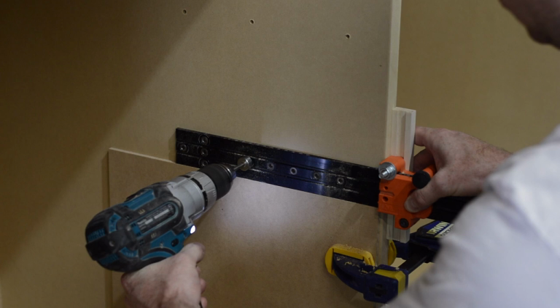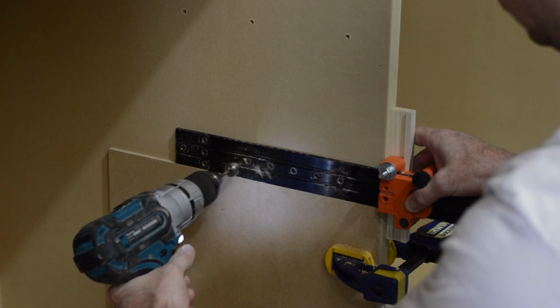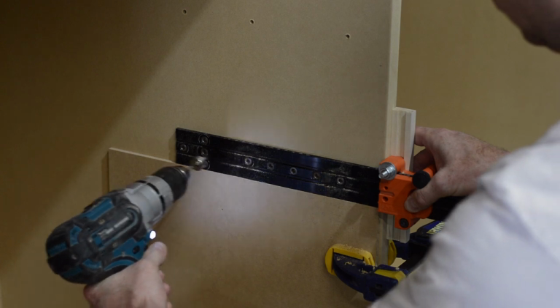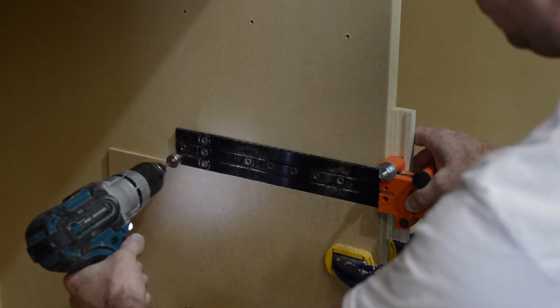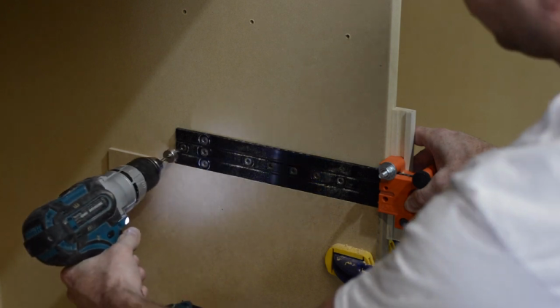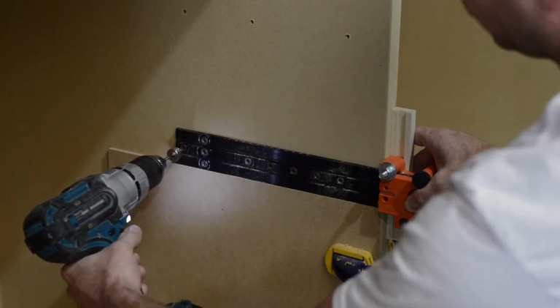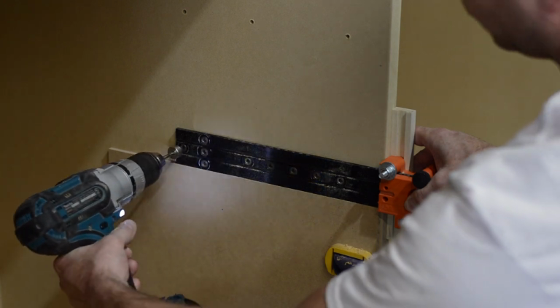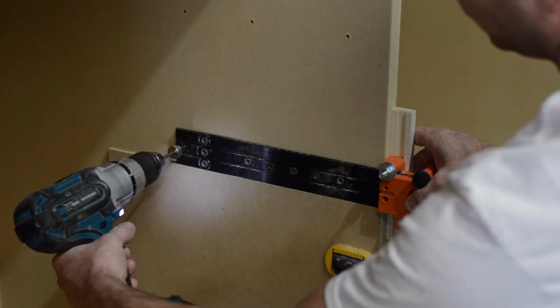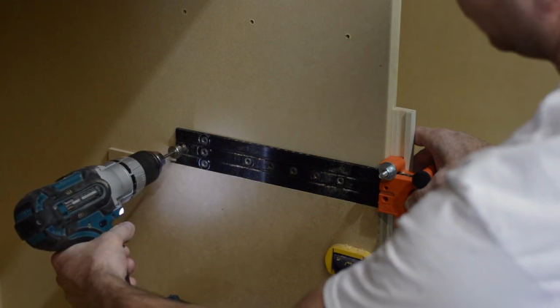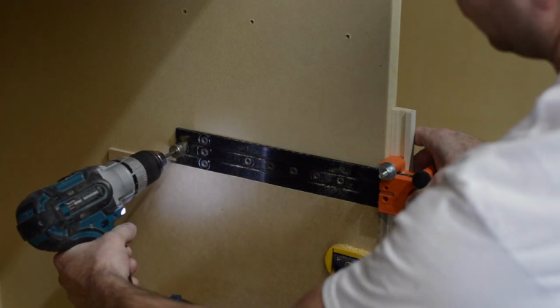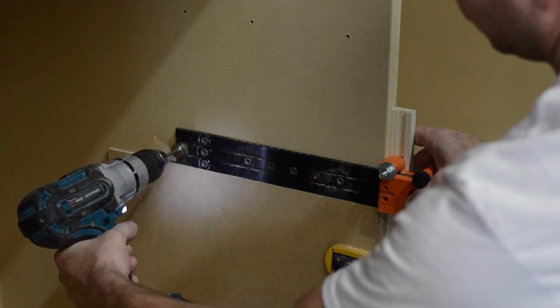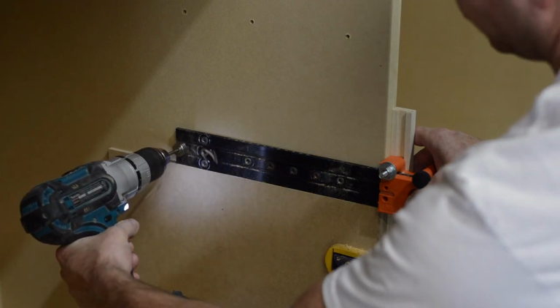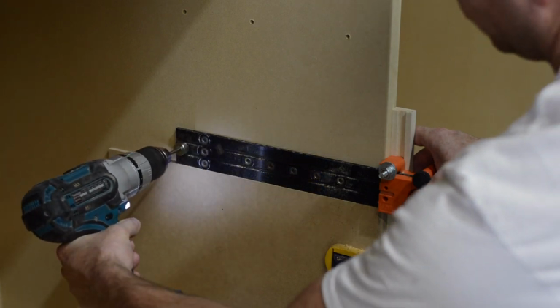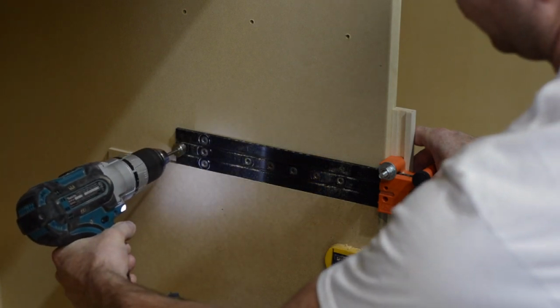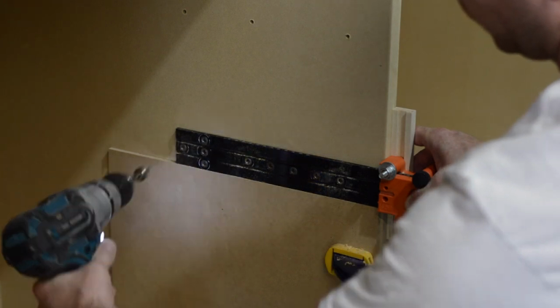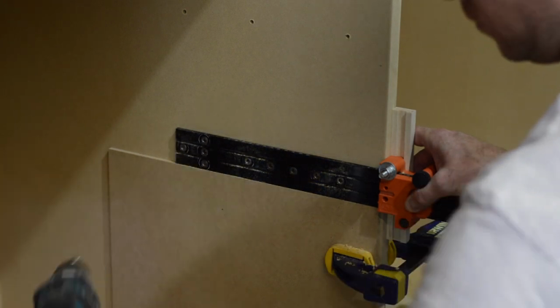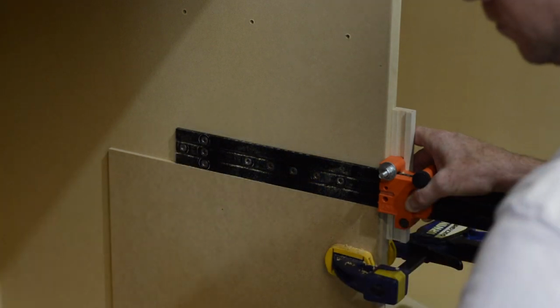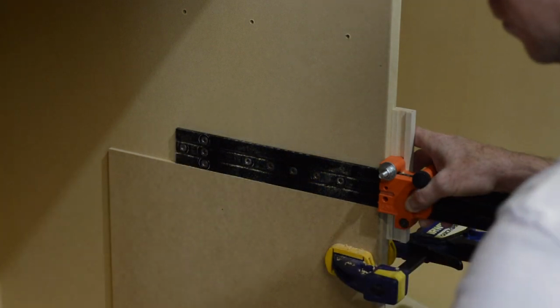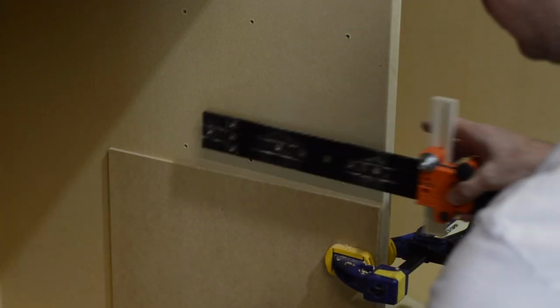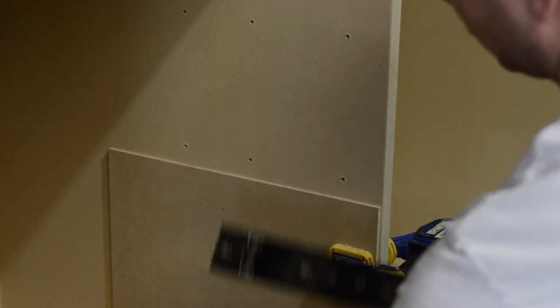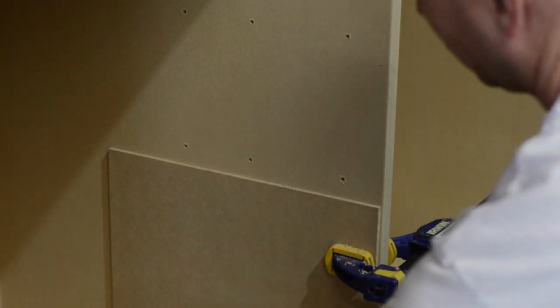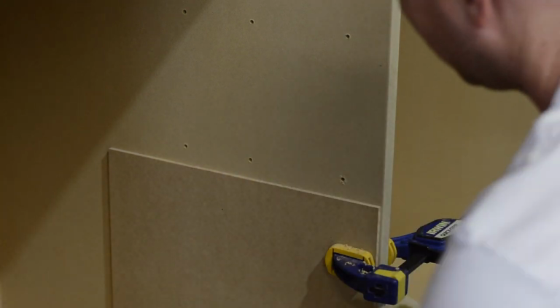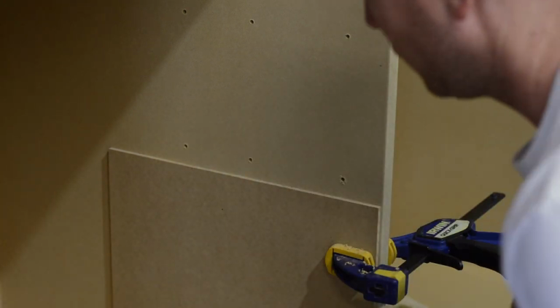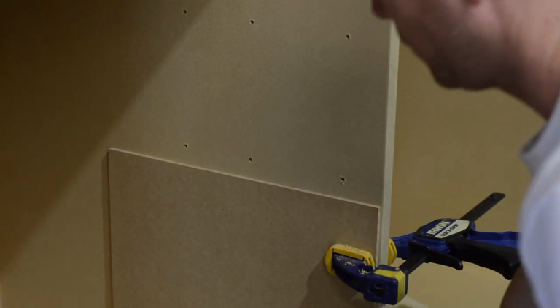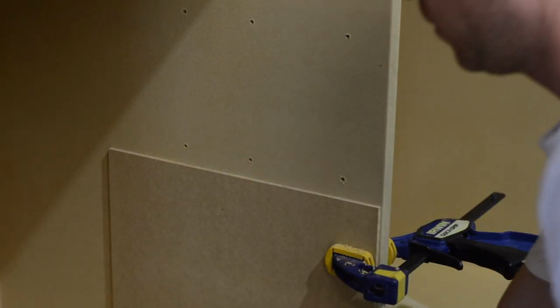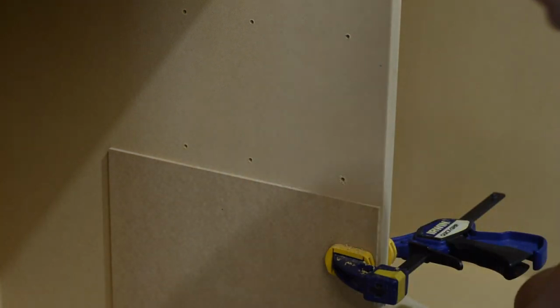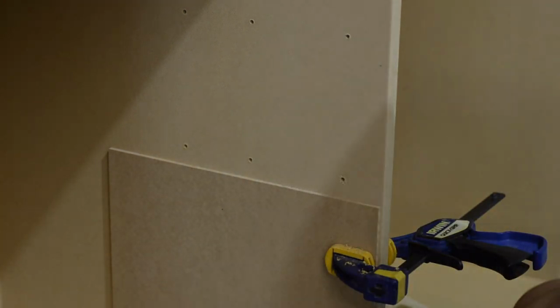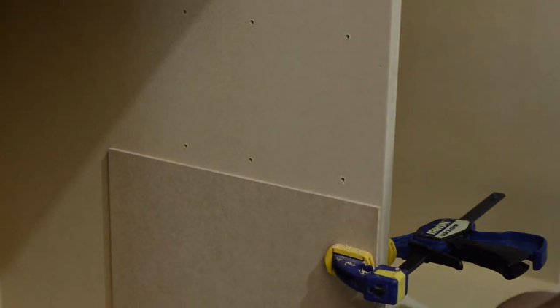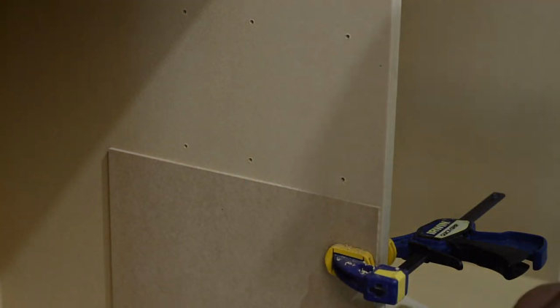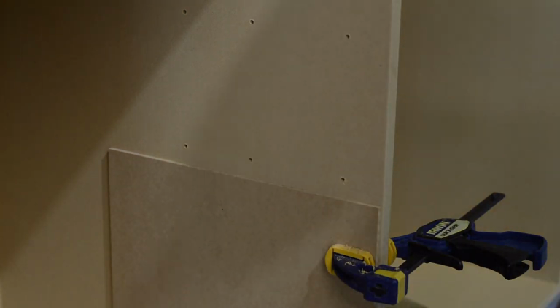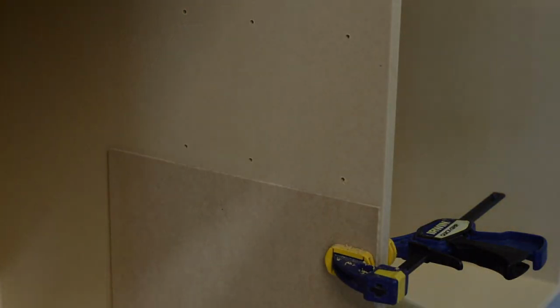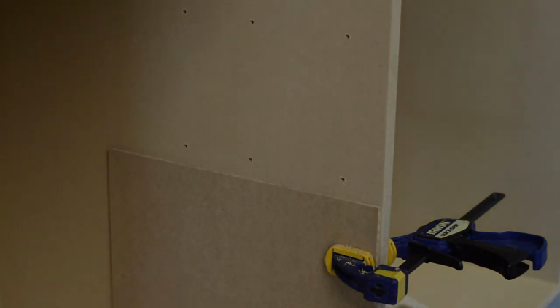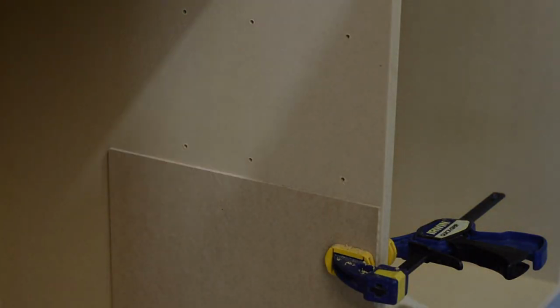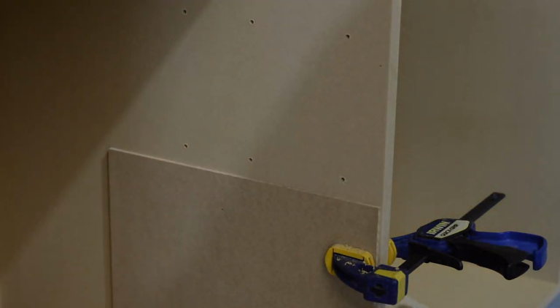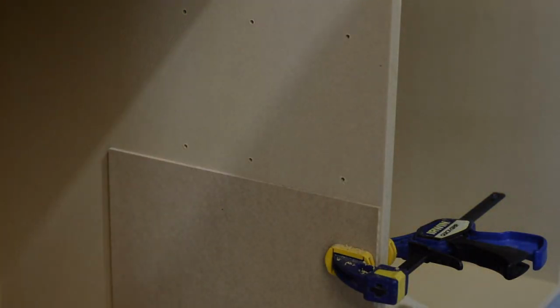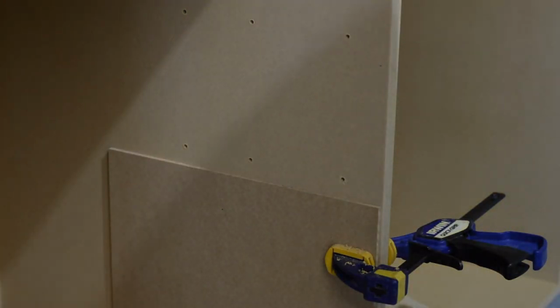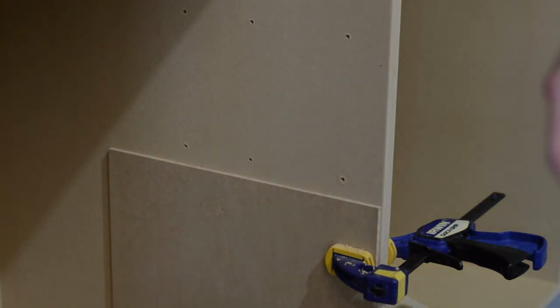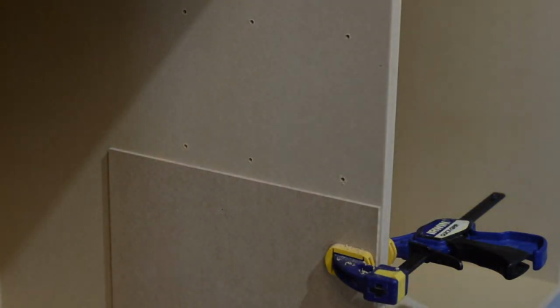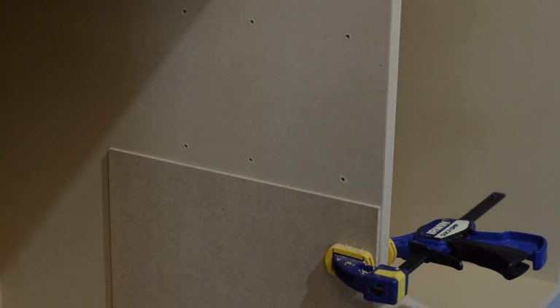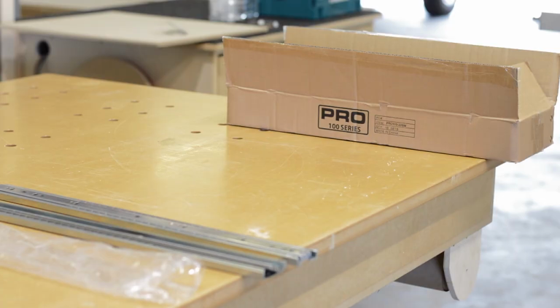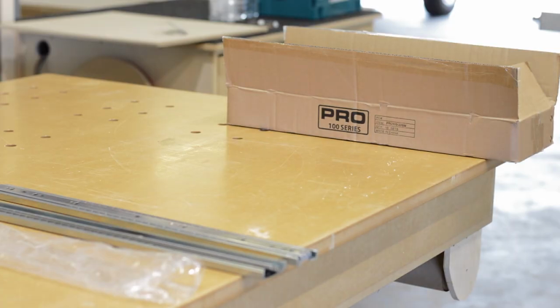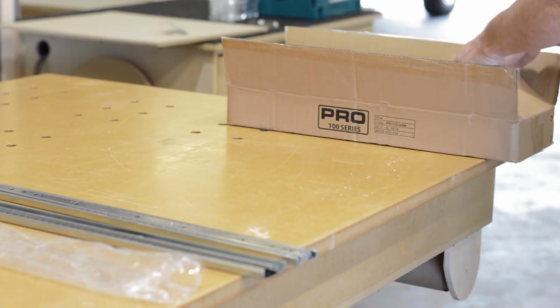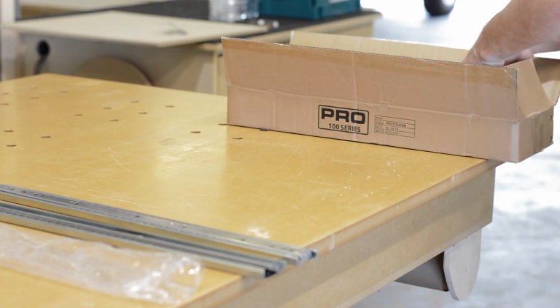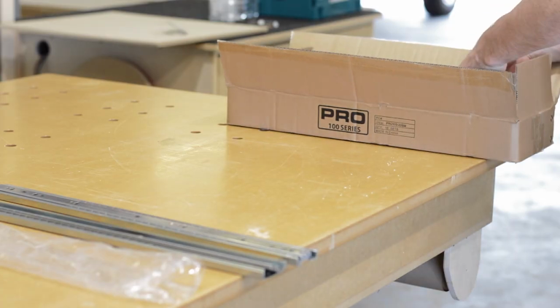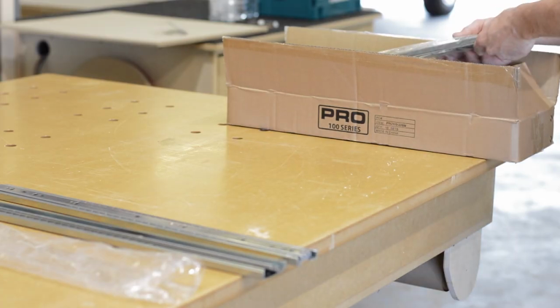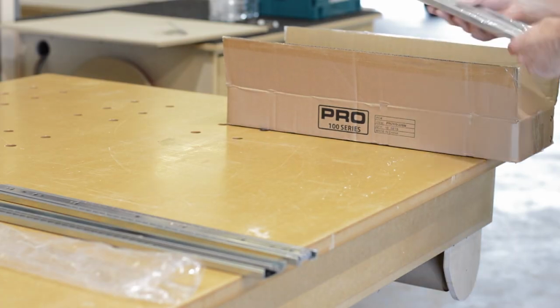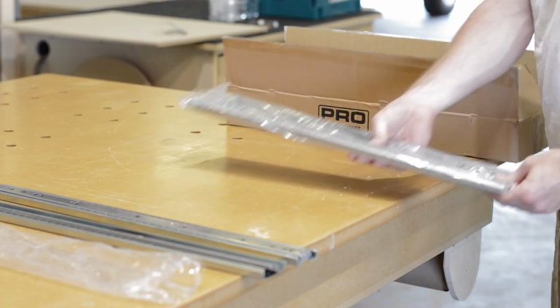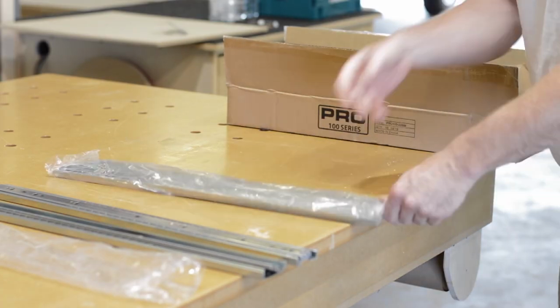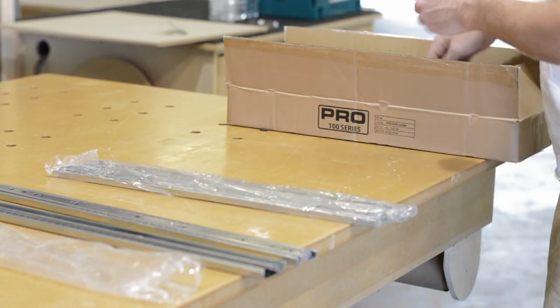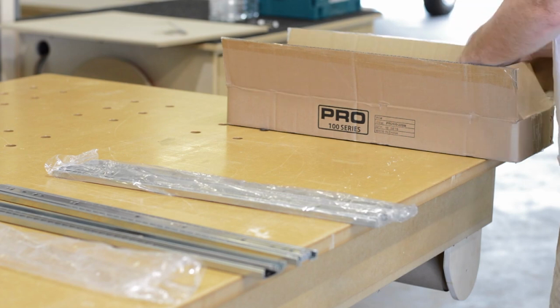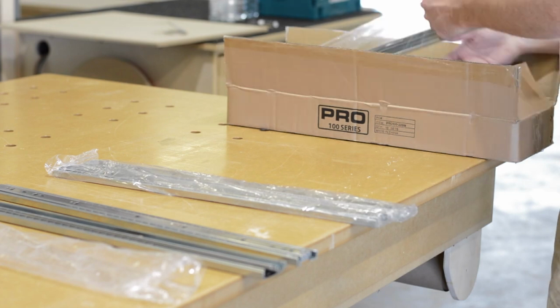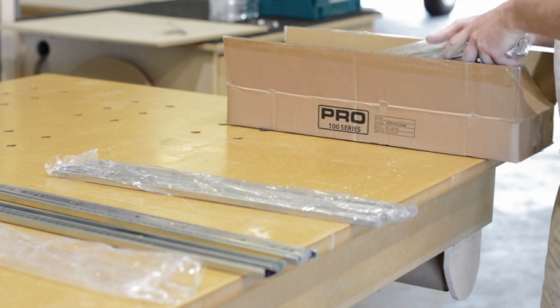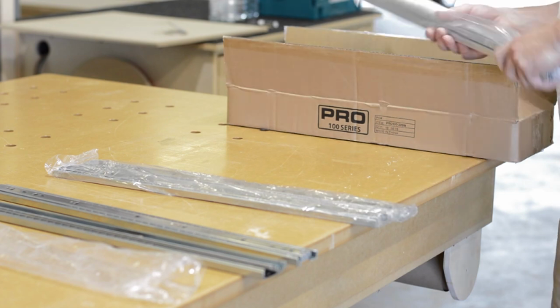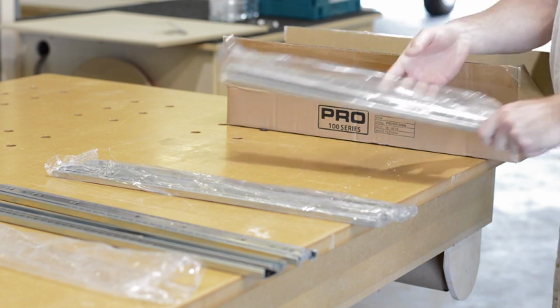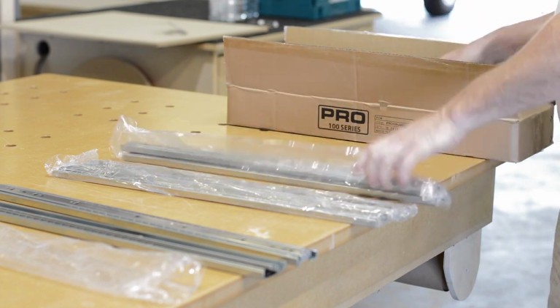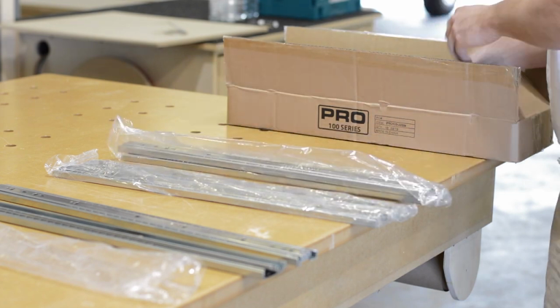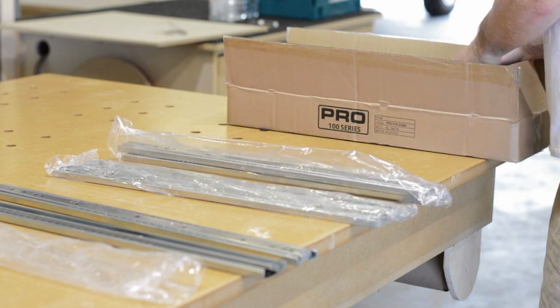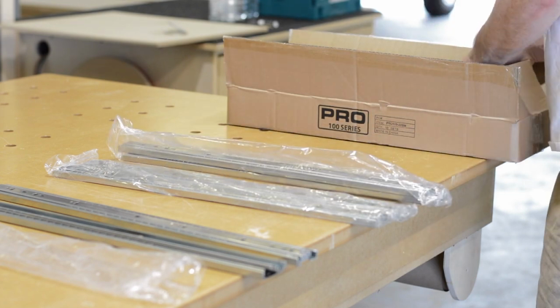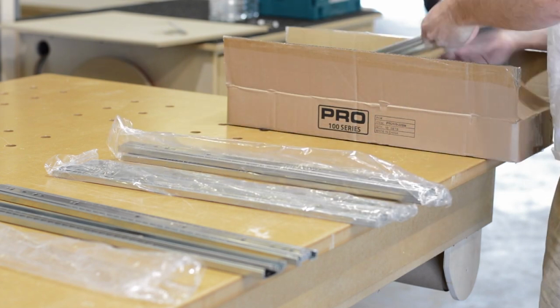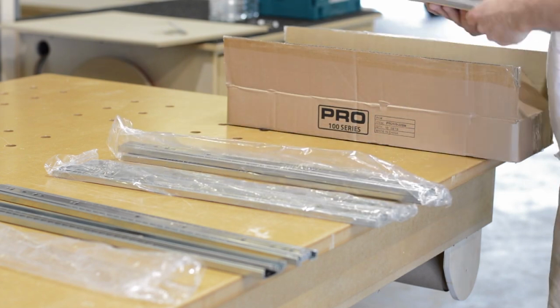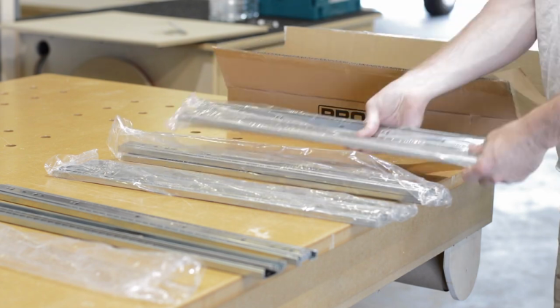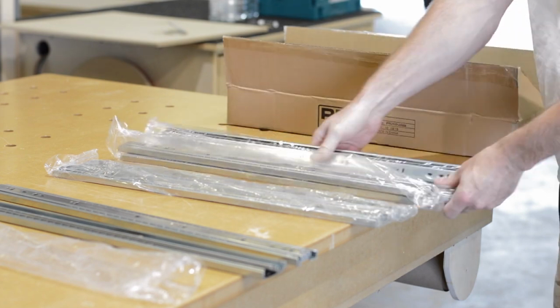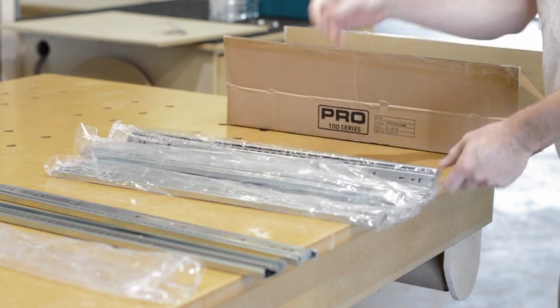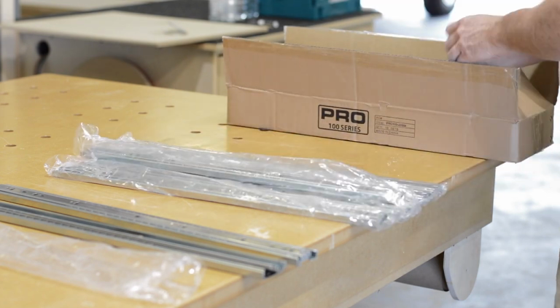As a side note, I have put in a call to Blum and requested that they make one of these templates longer, and so far that's fallen on deaf ears.